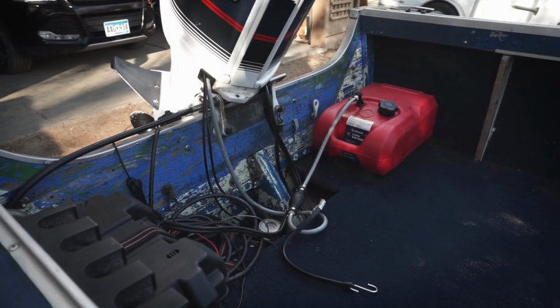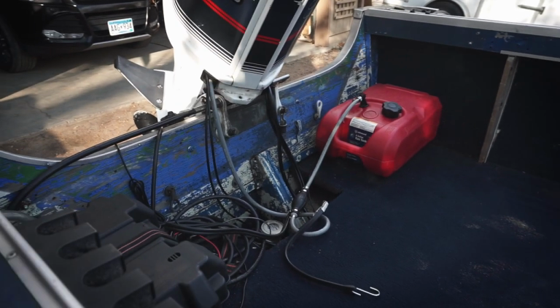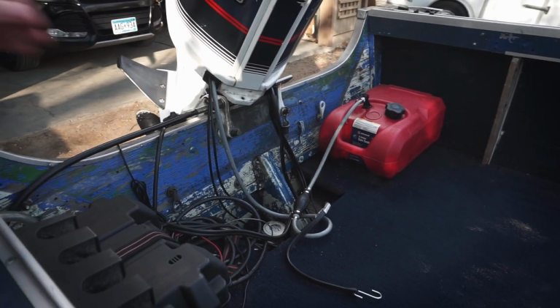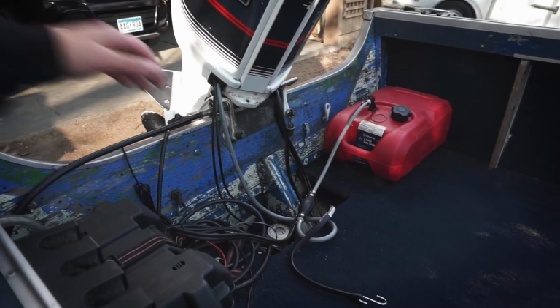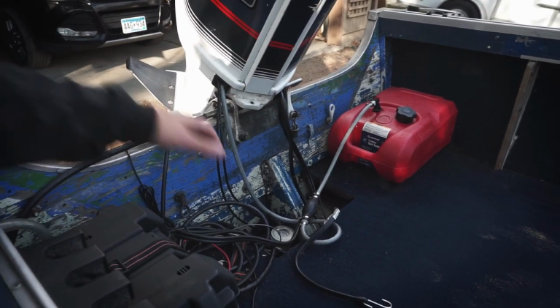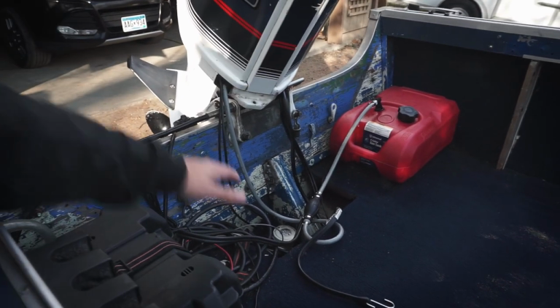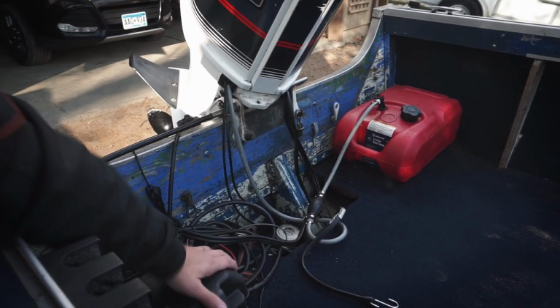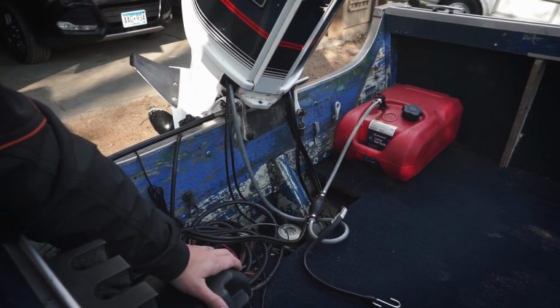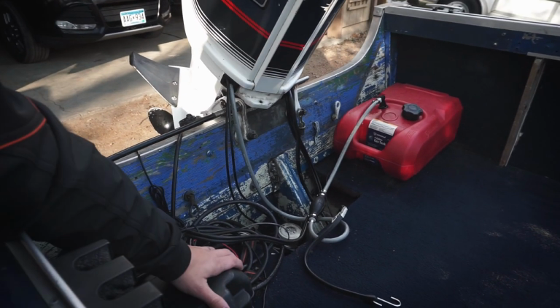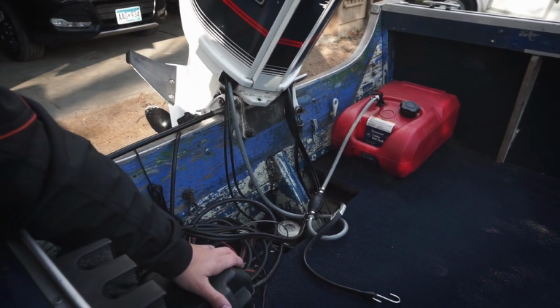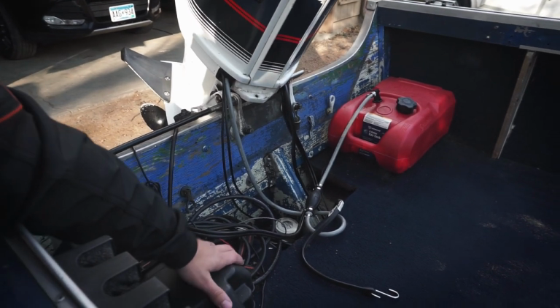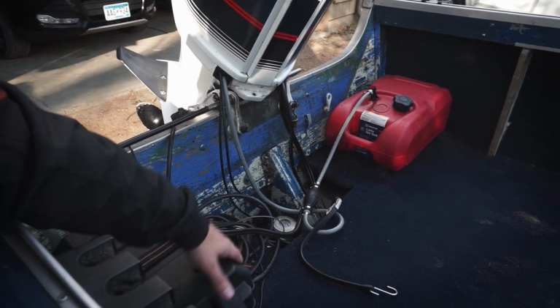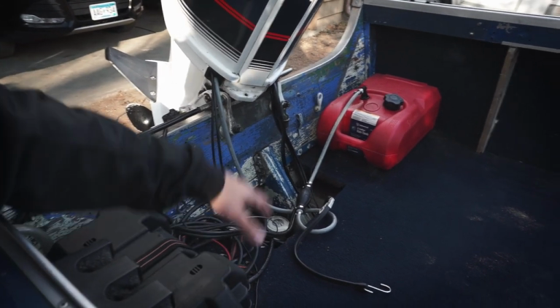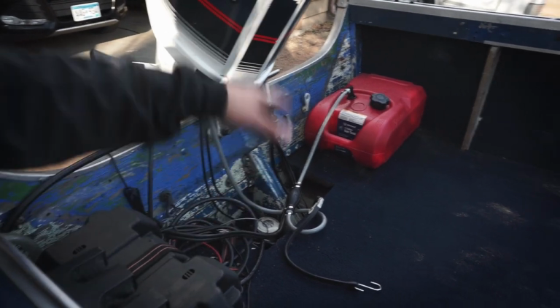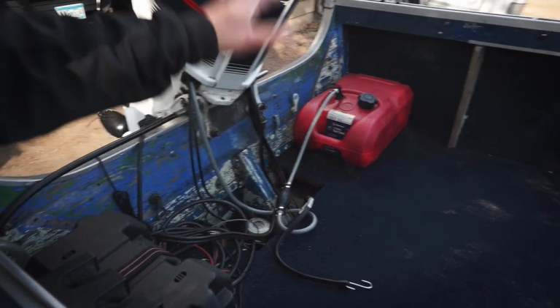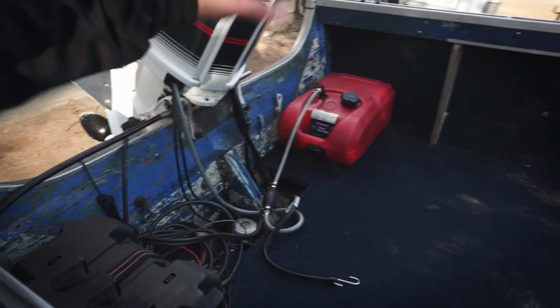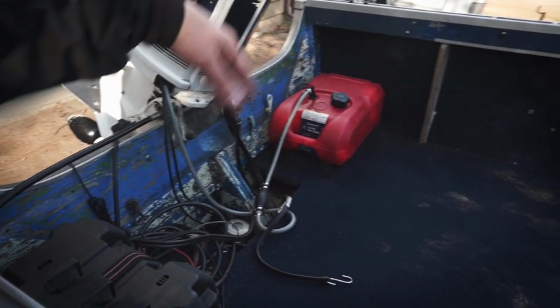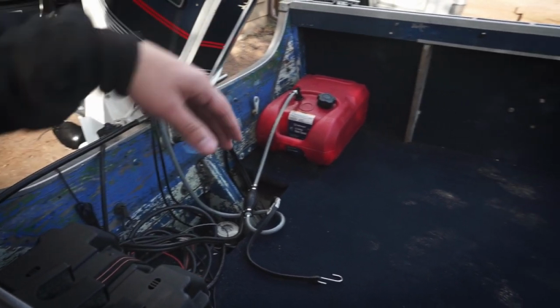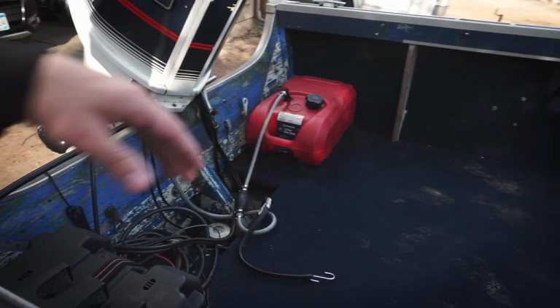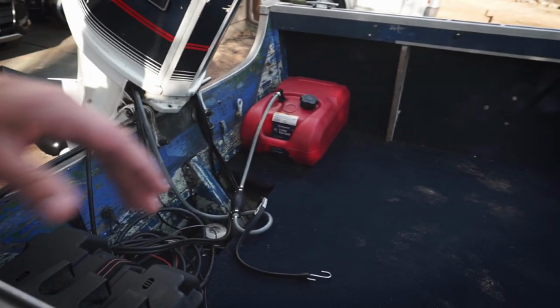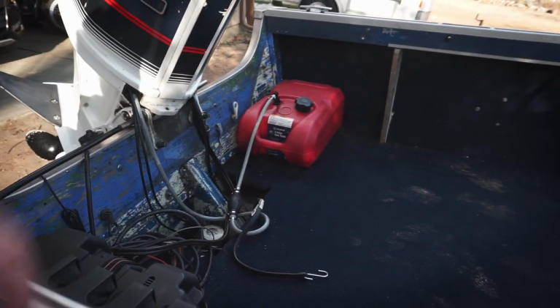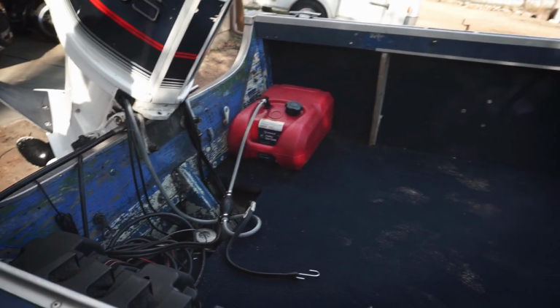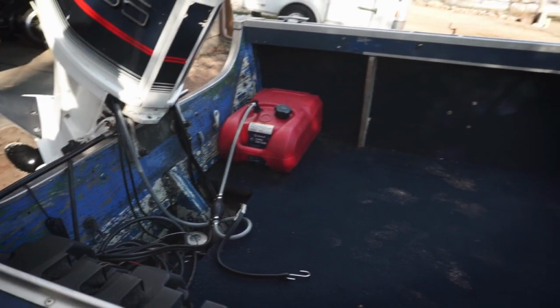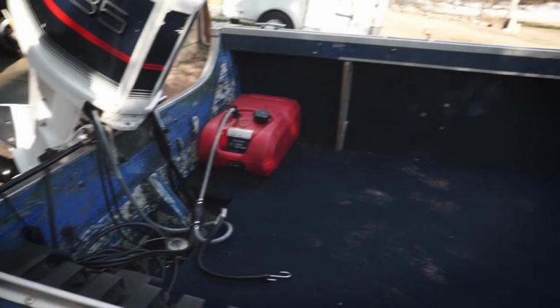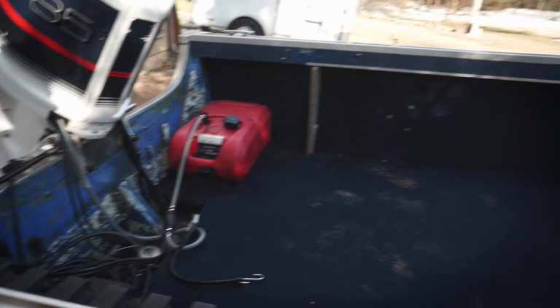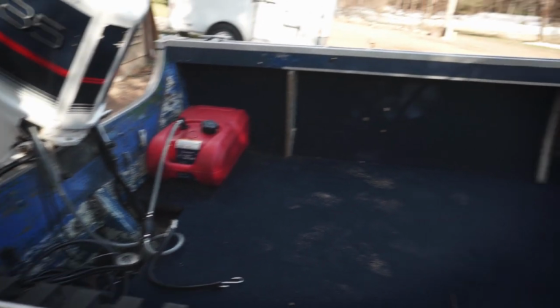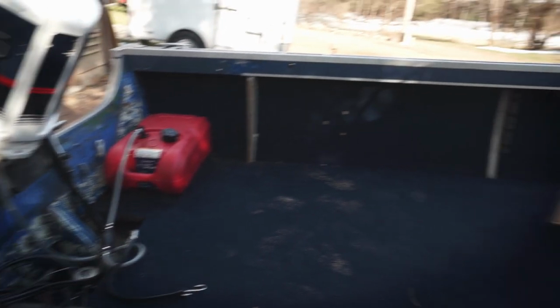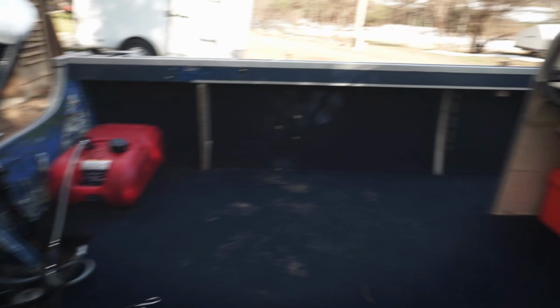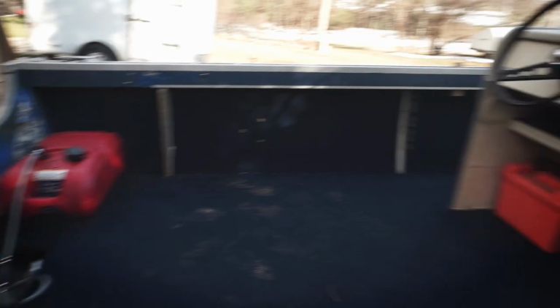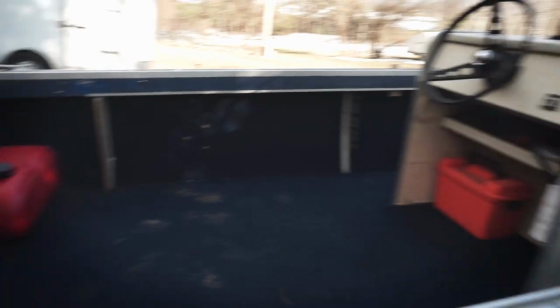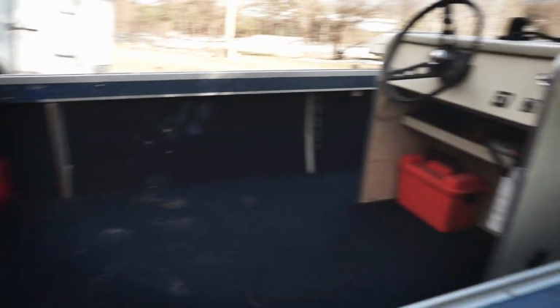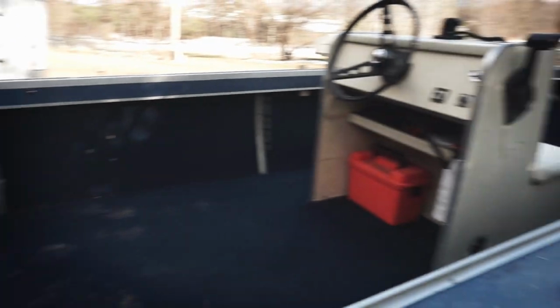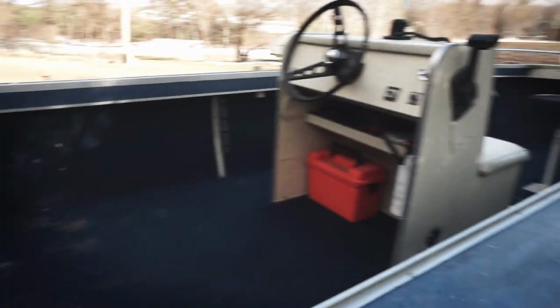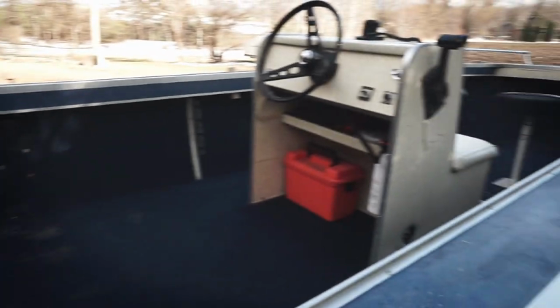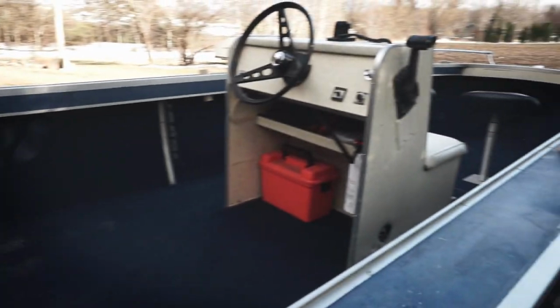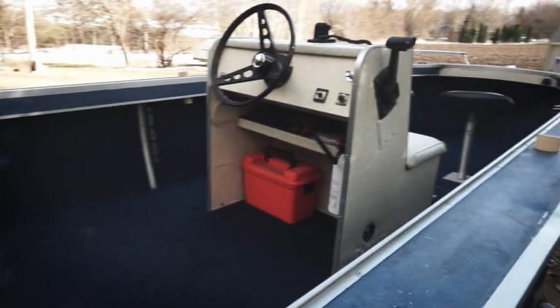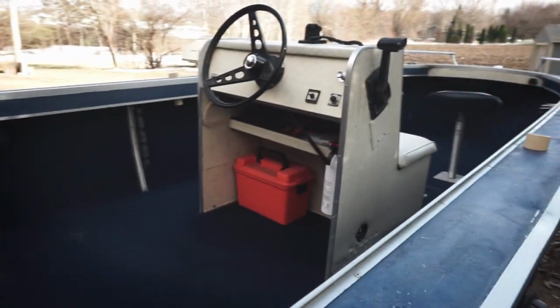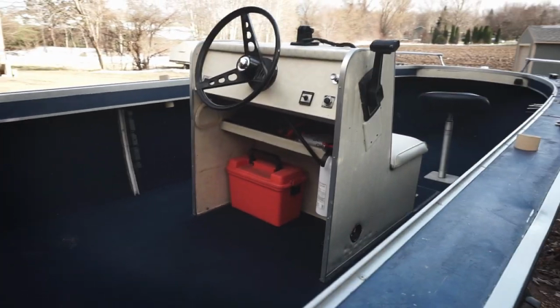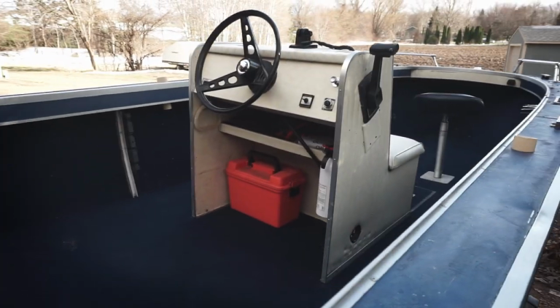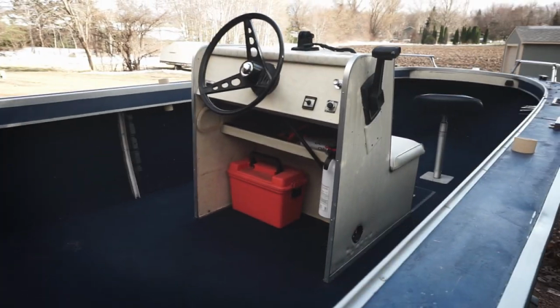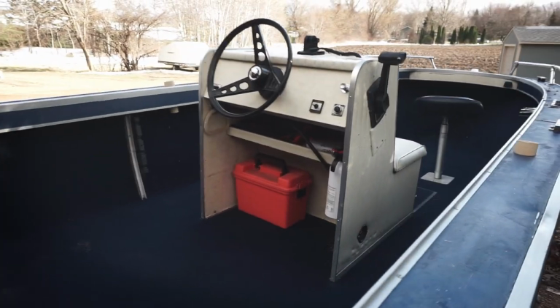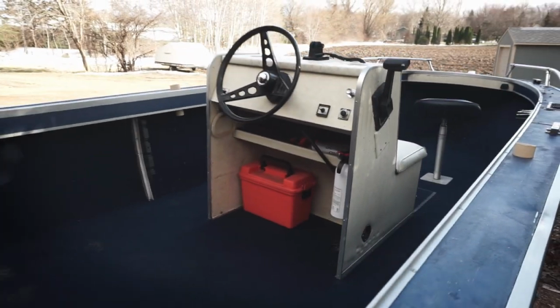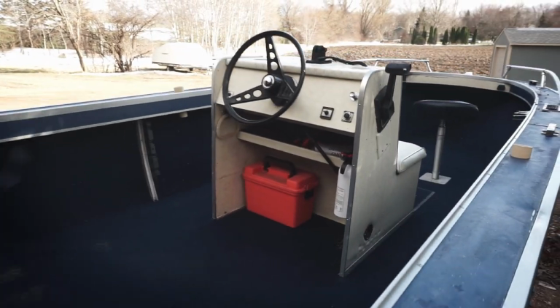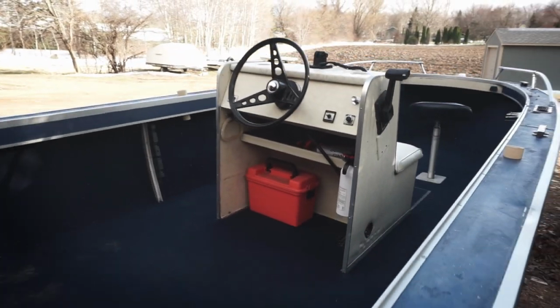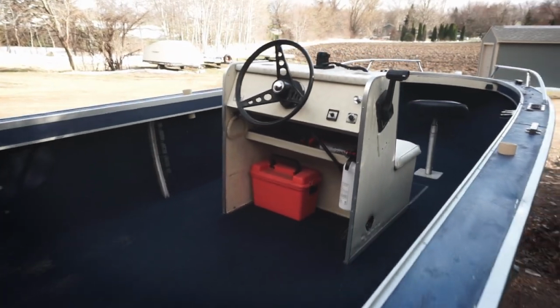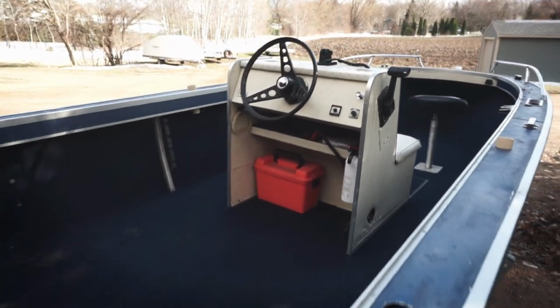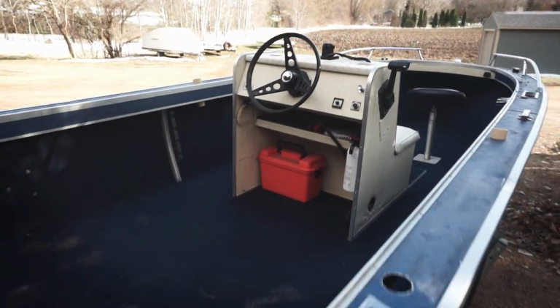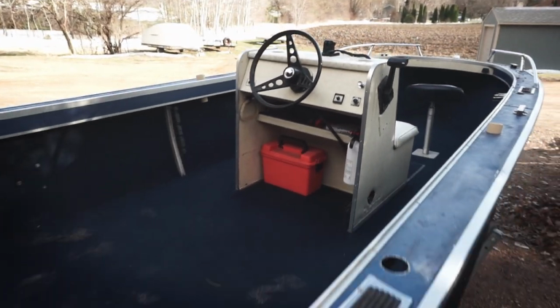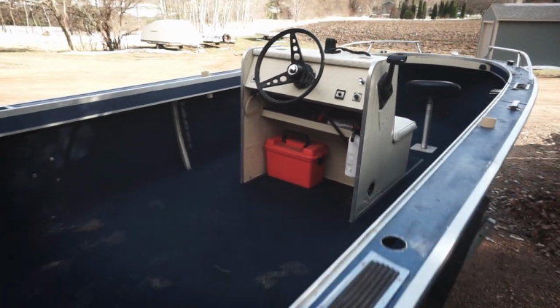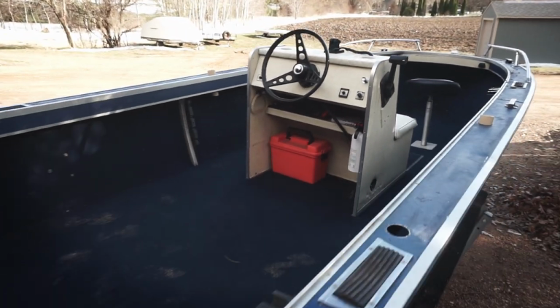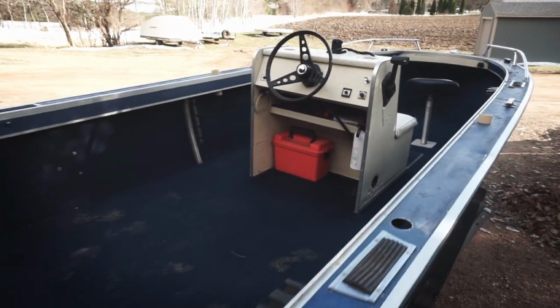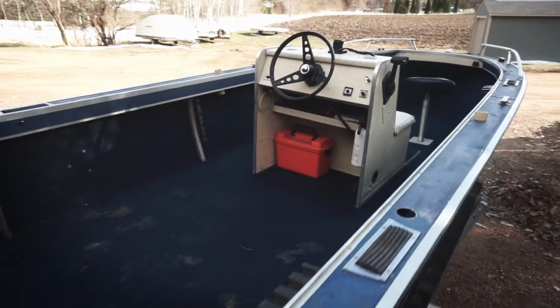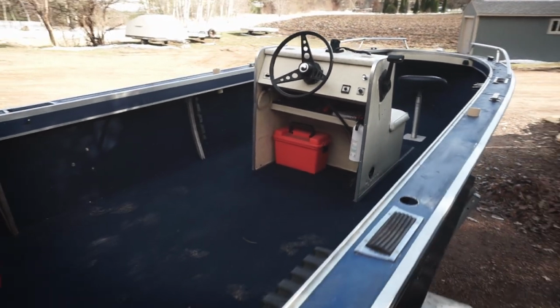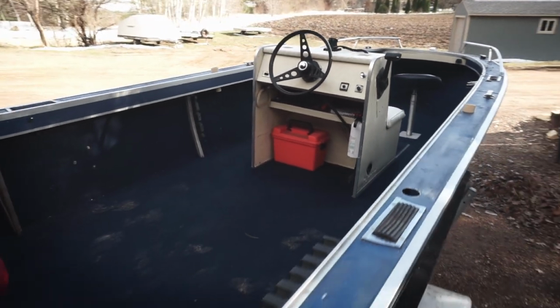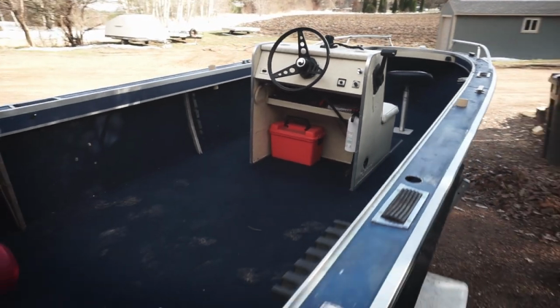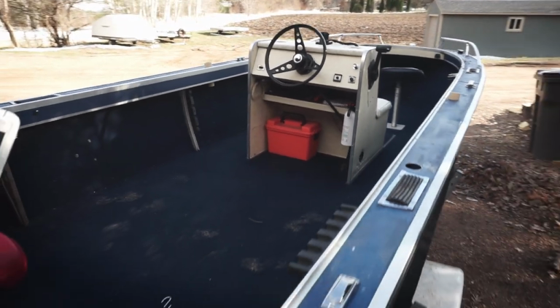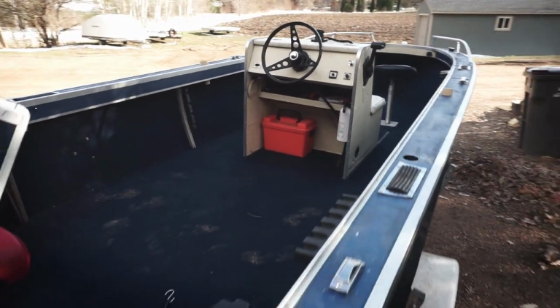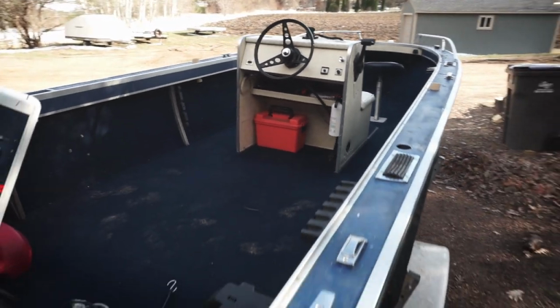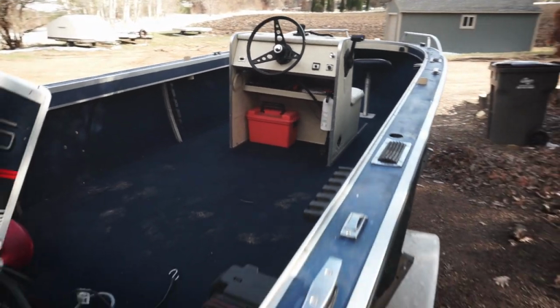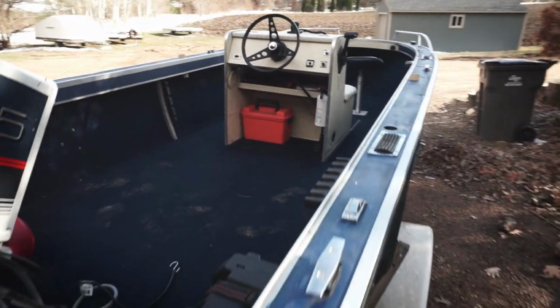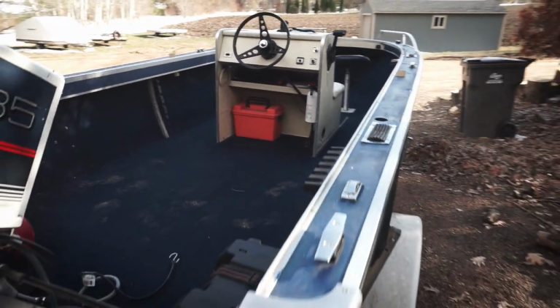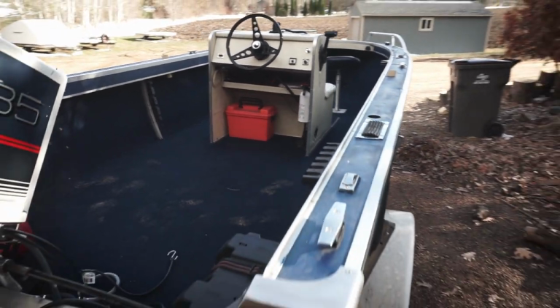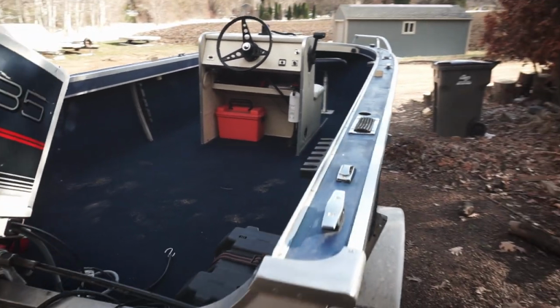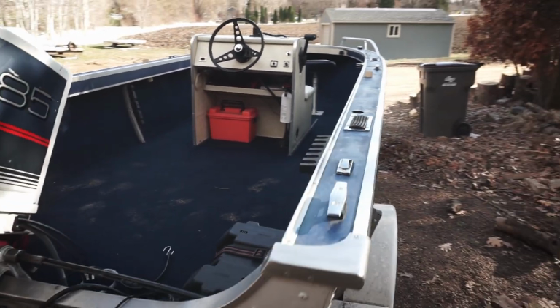He put a new battery in it, new gas can, a few nice odds and ends. All around, I'm excited — it's a fun little boat.